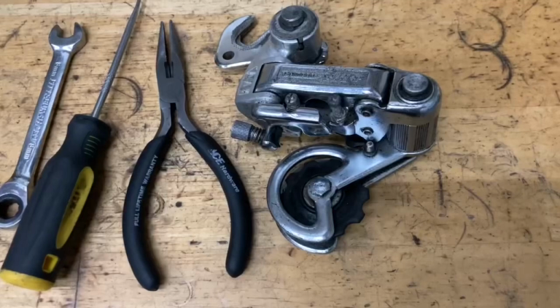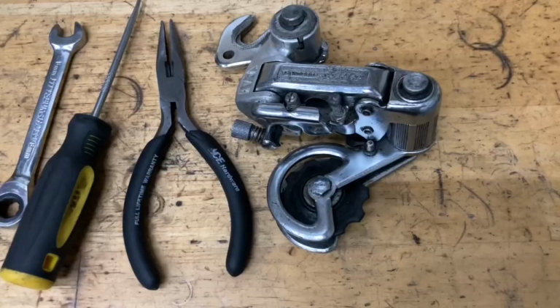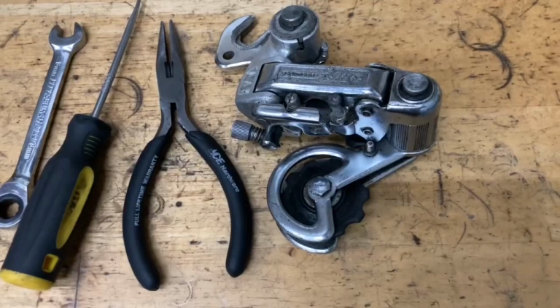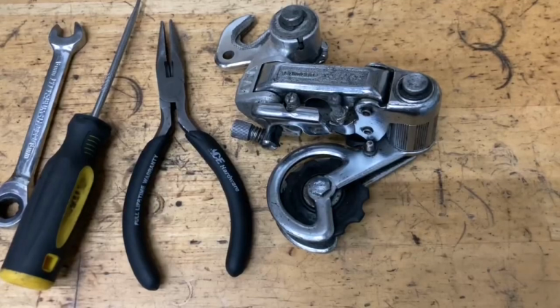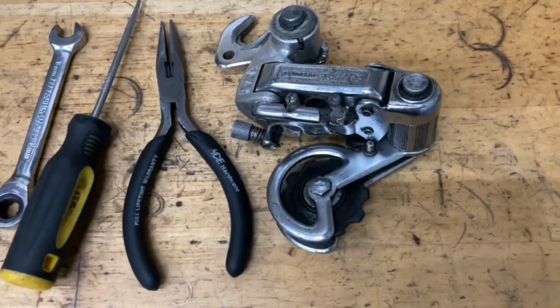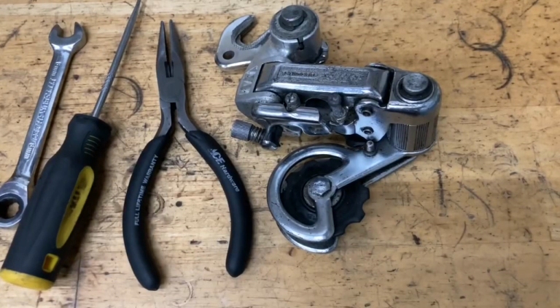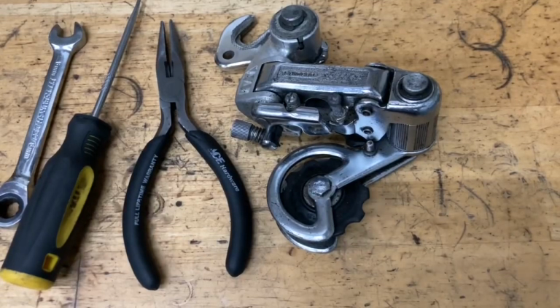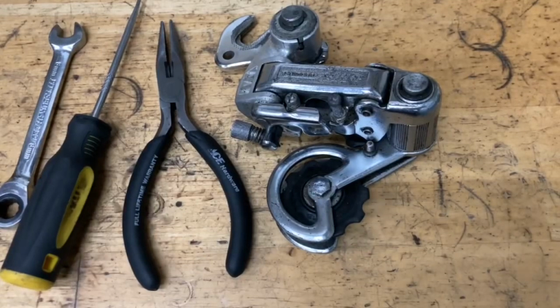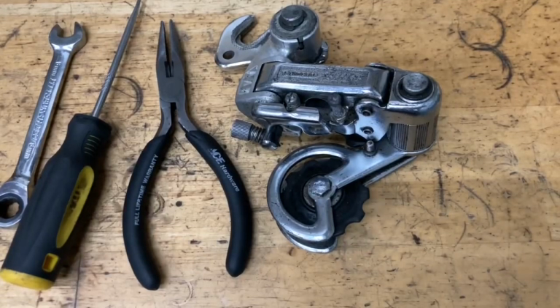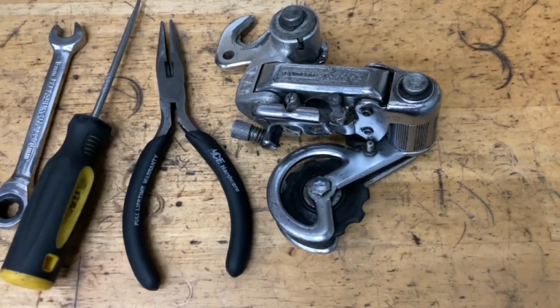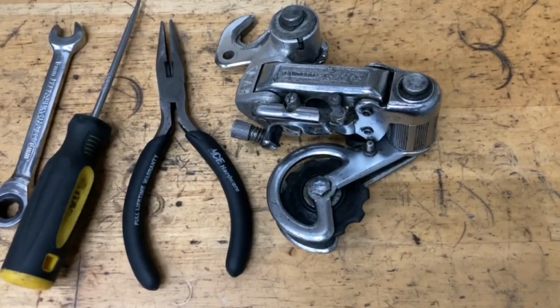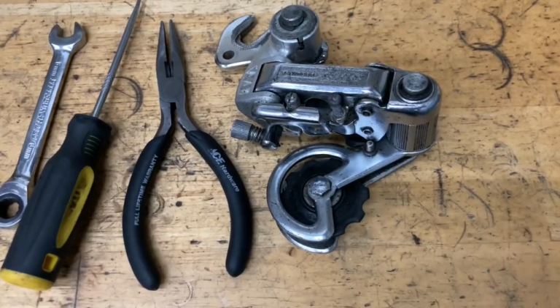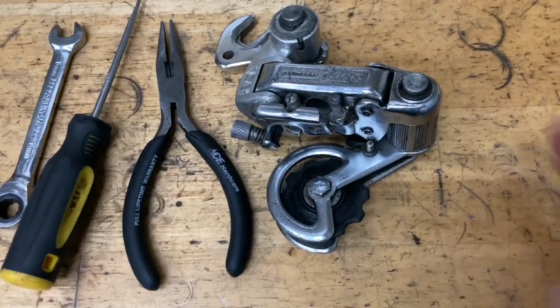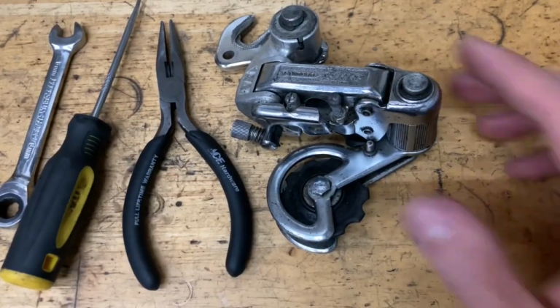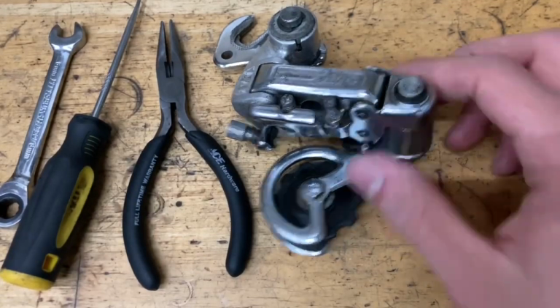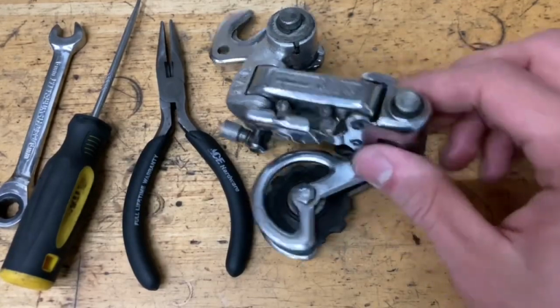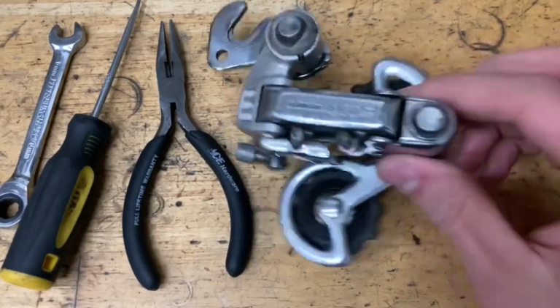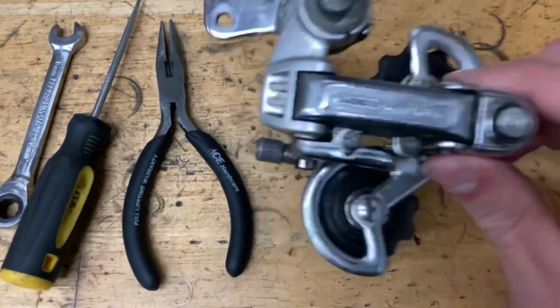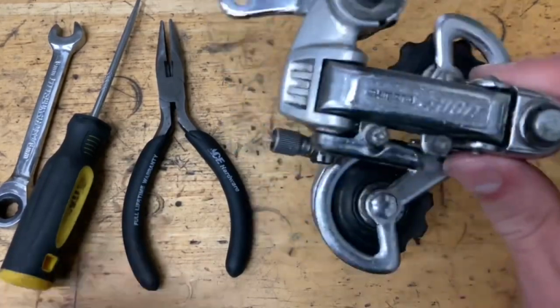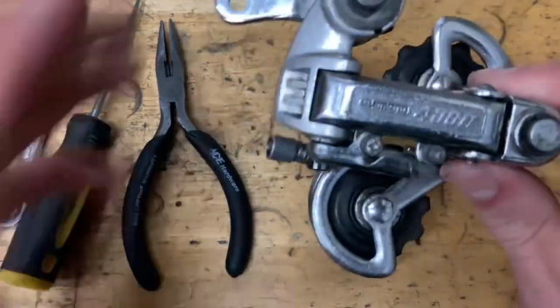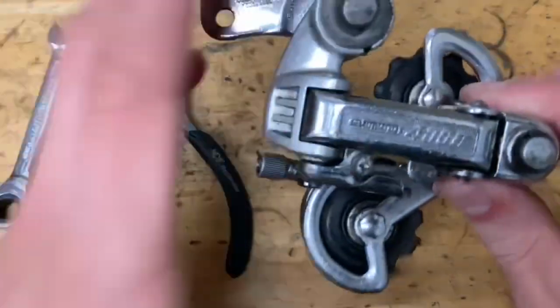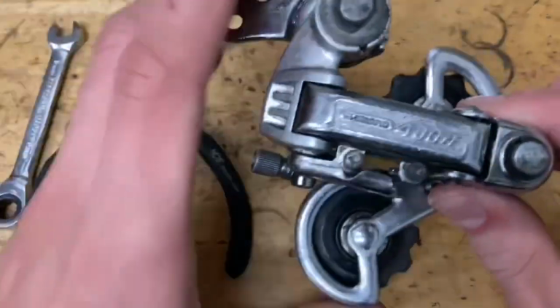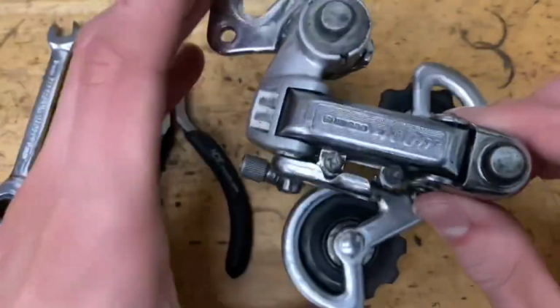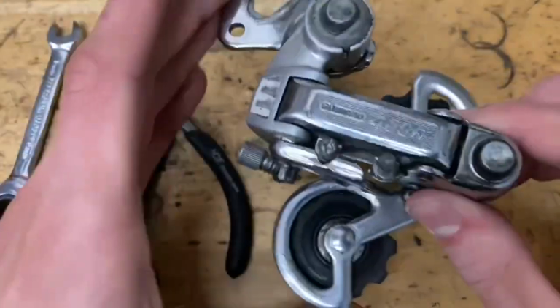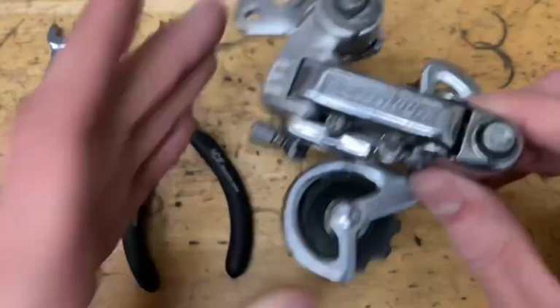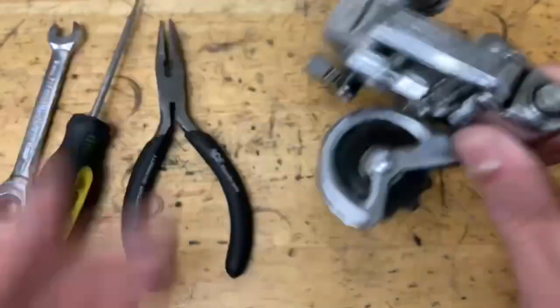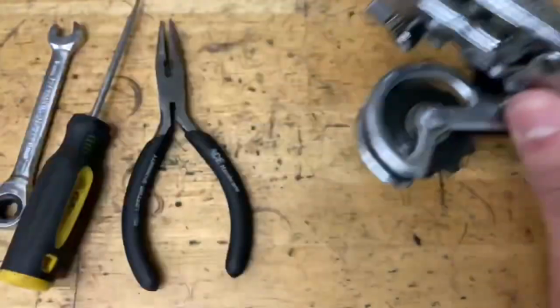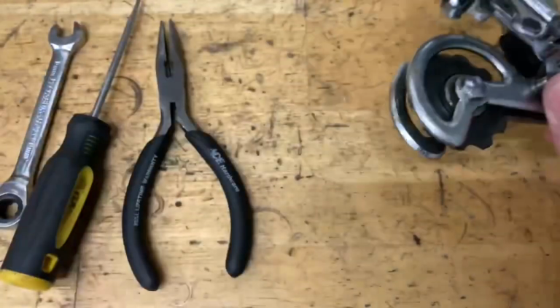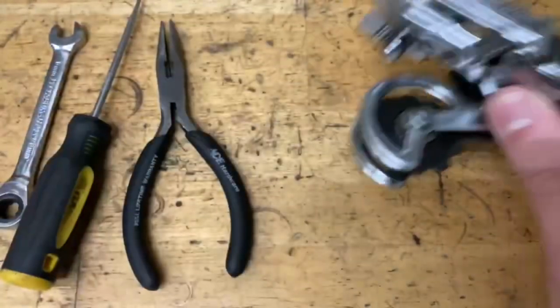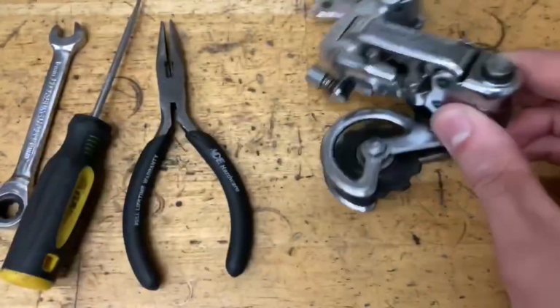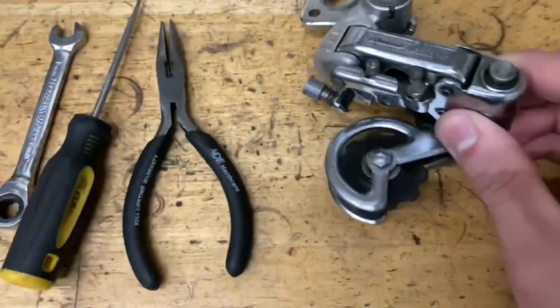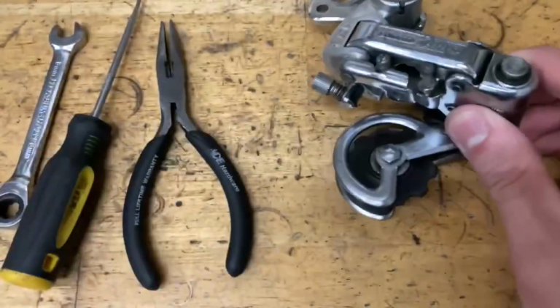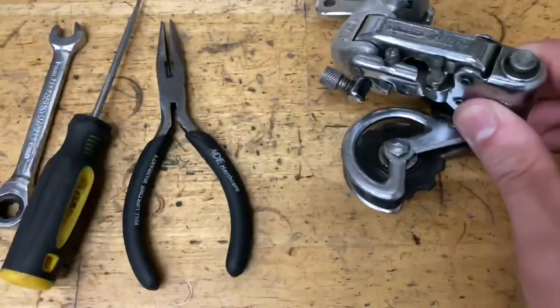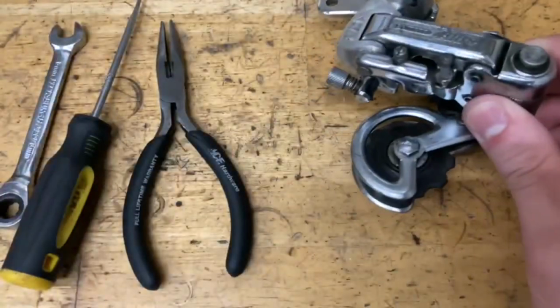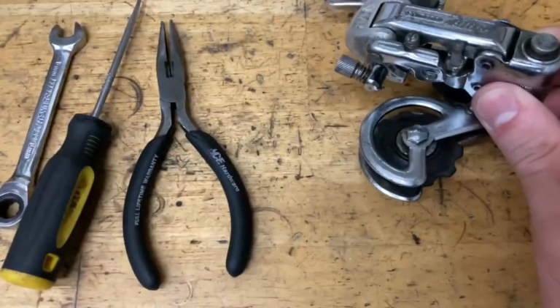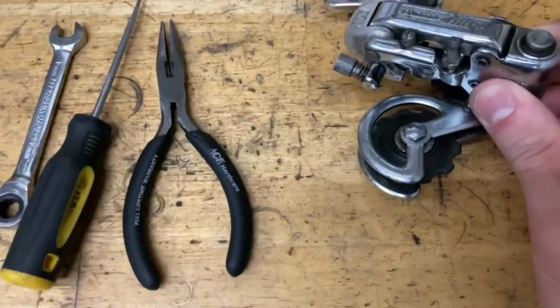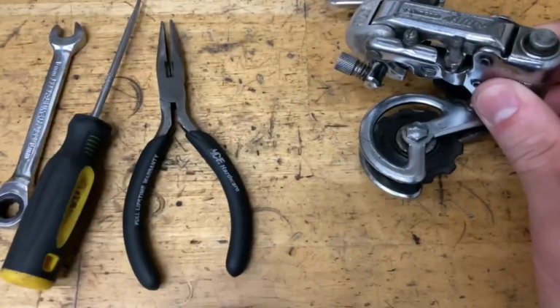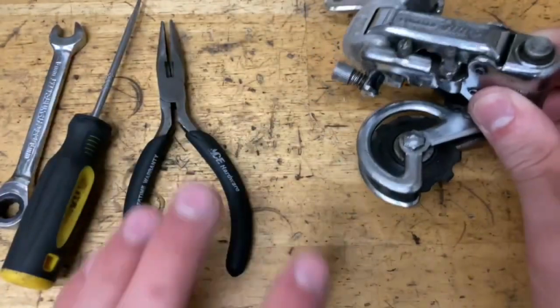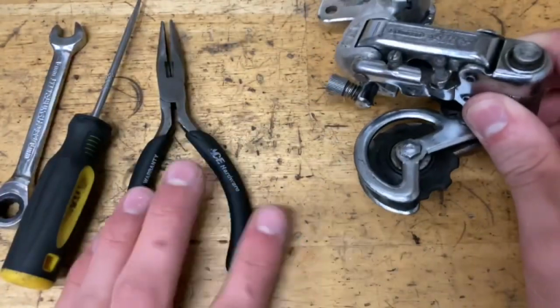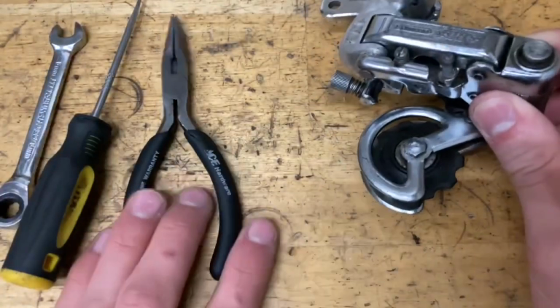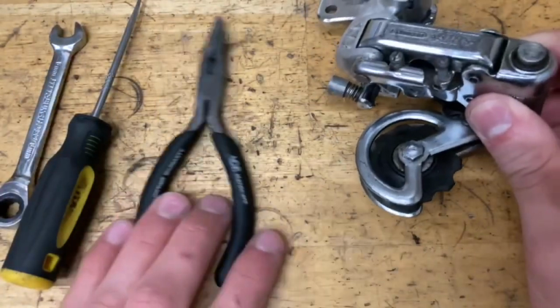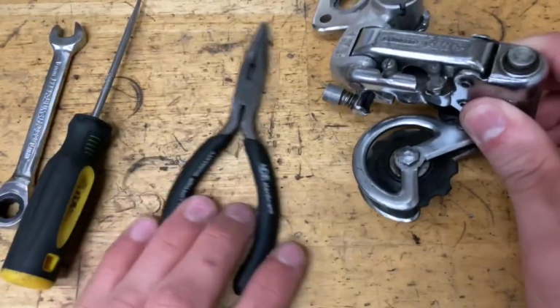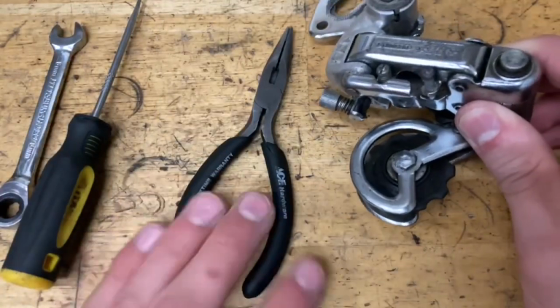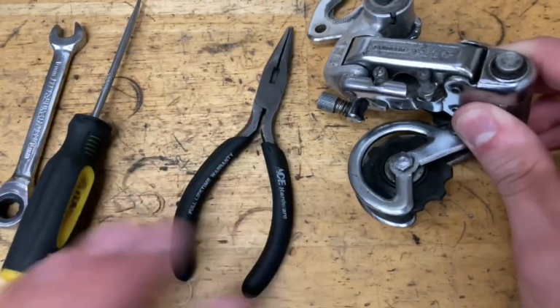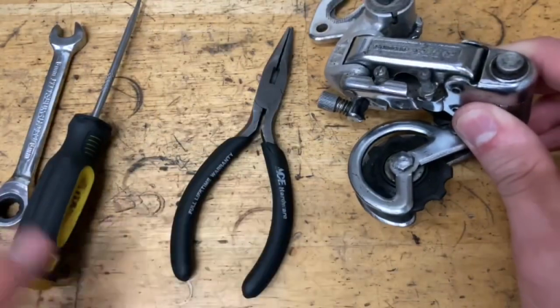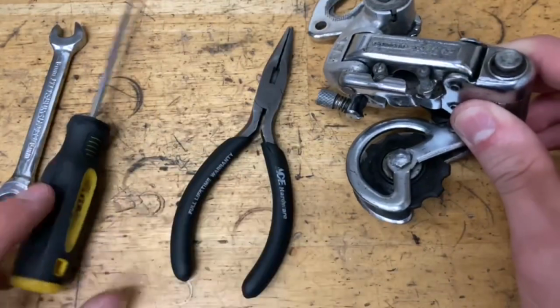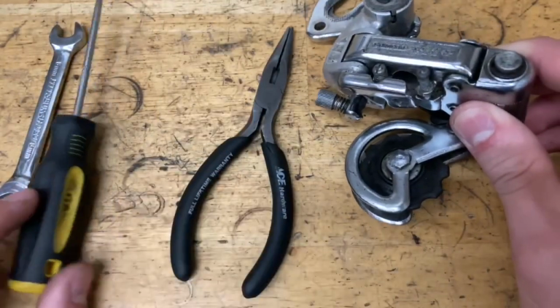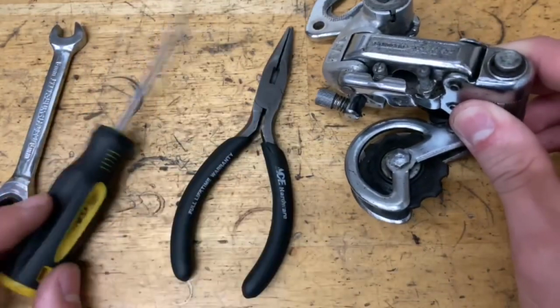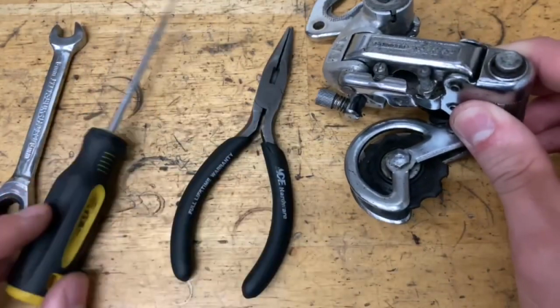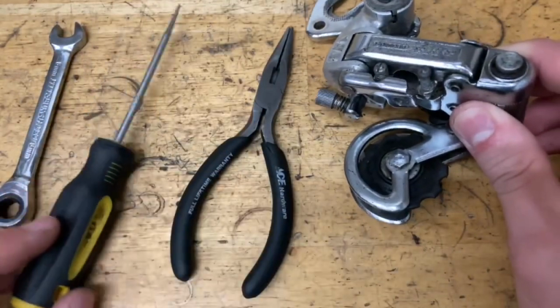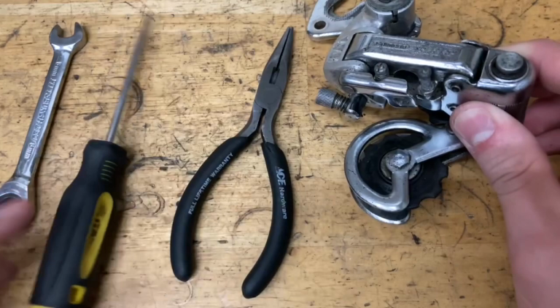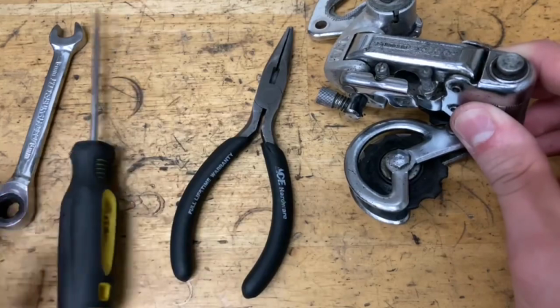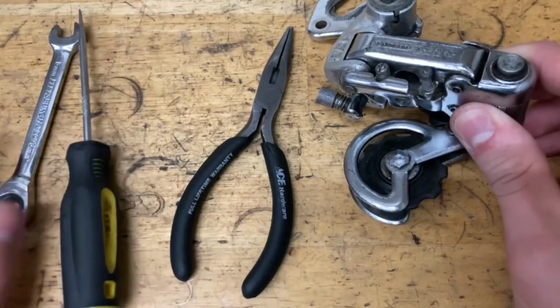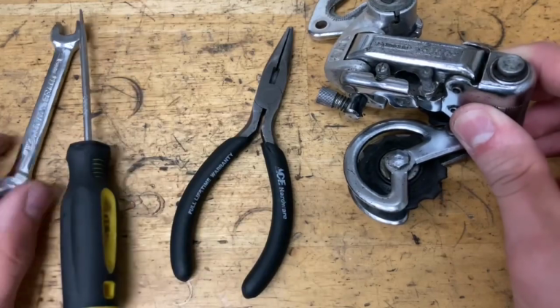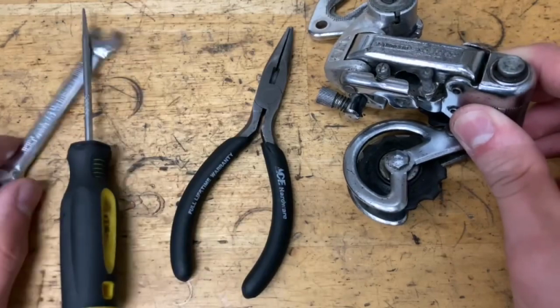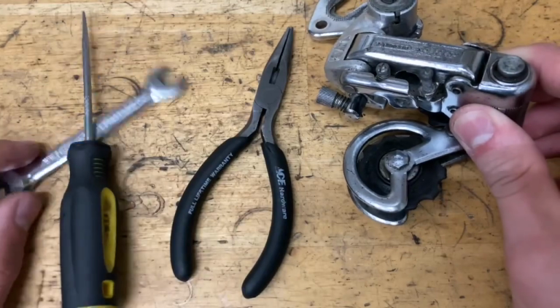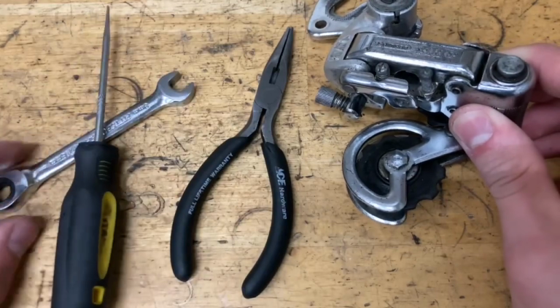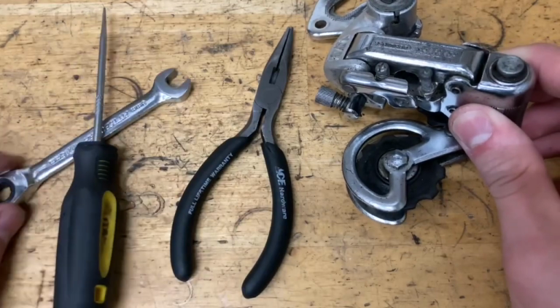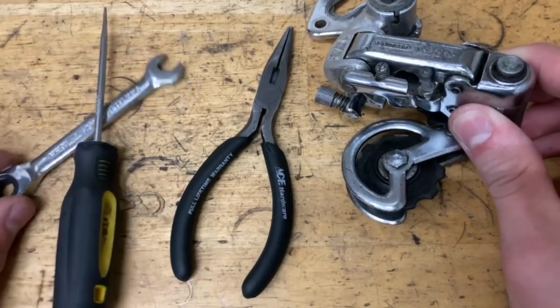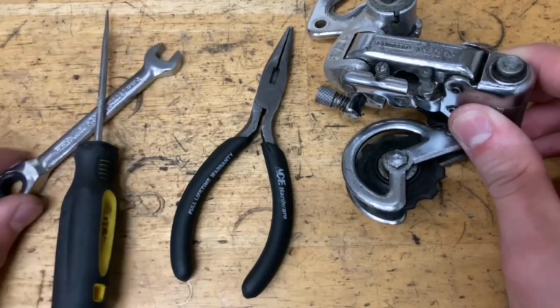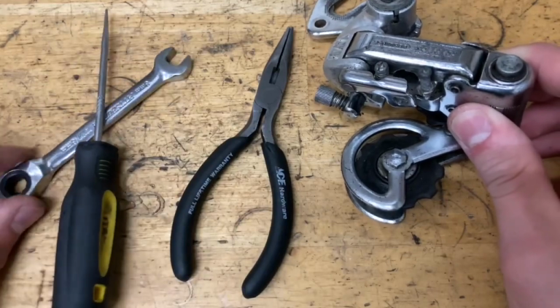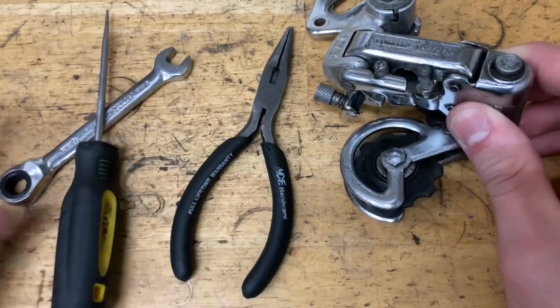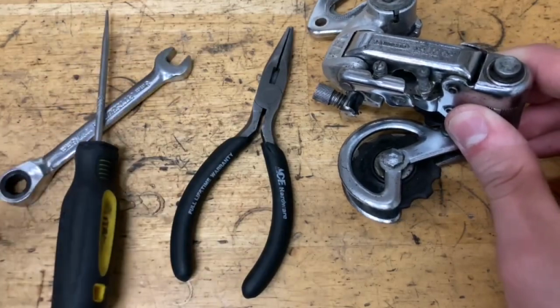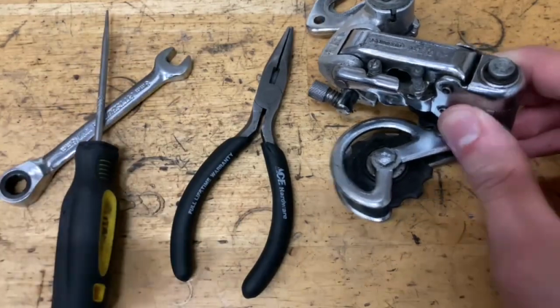Today we're building this Shimano 400FF derailleur. Some tools you're going to need are some pliers, a pick, and an 8mm wrench.